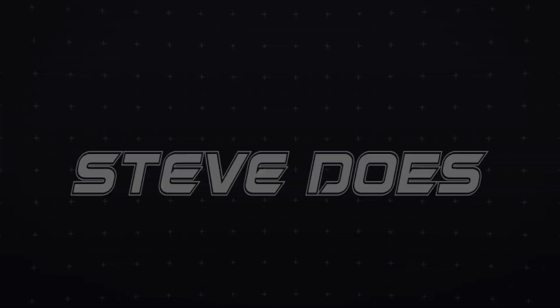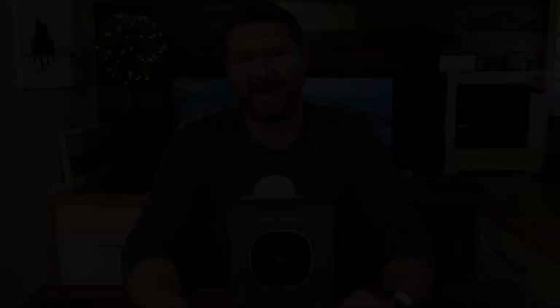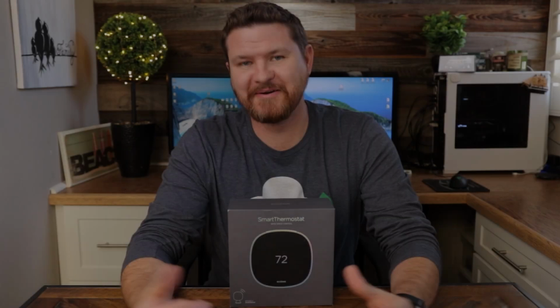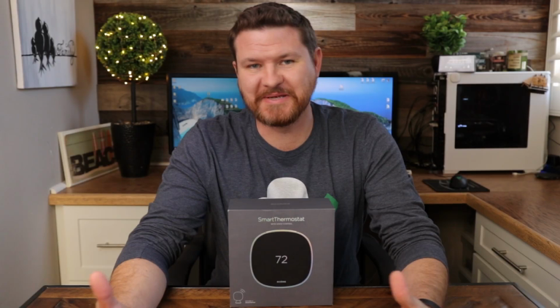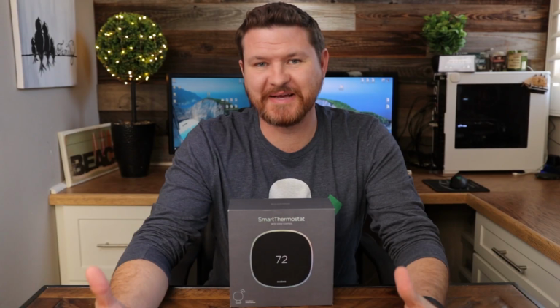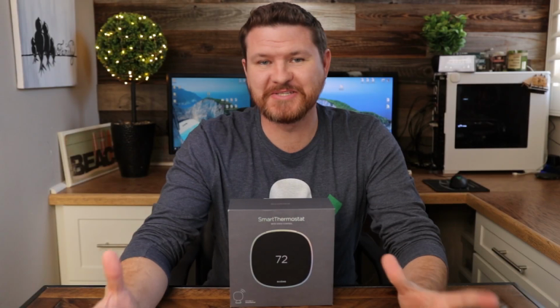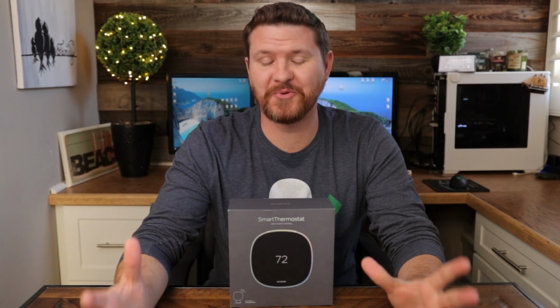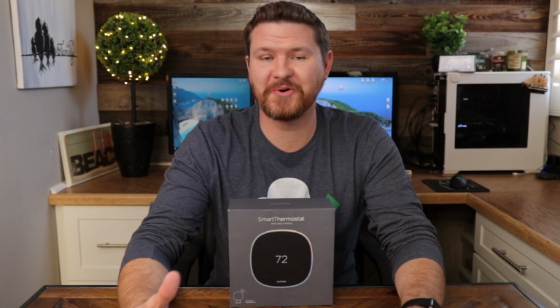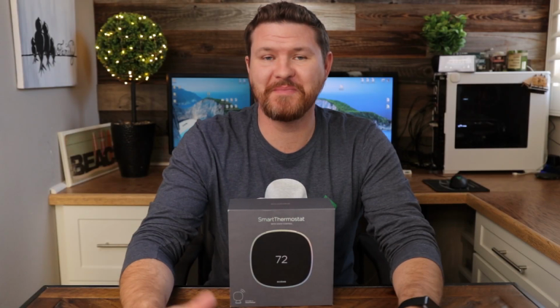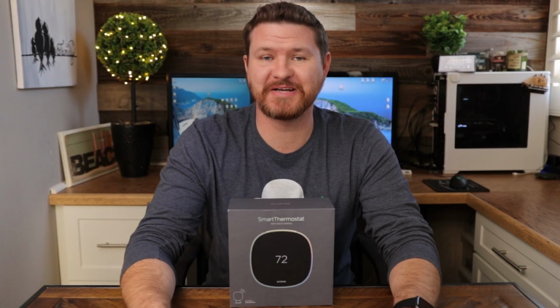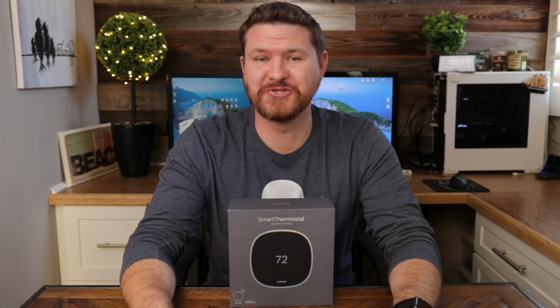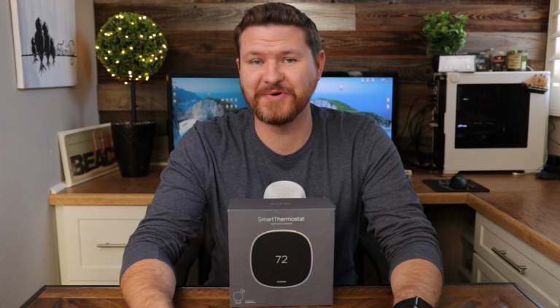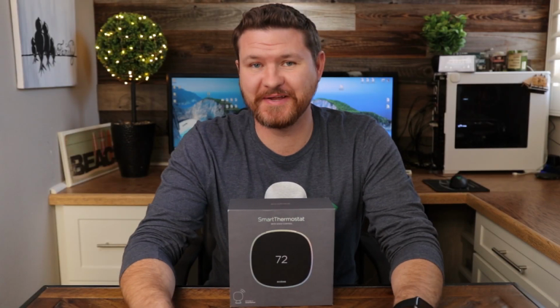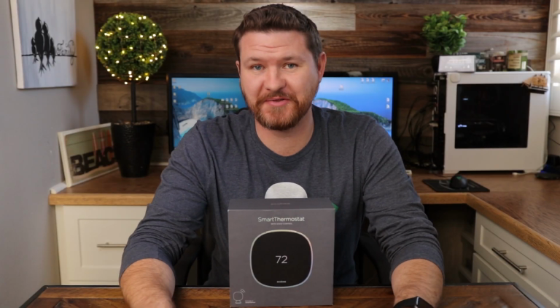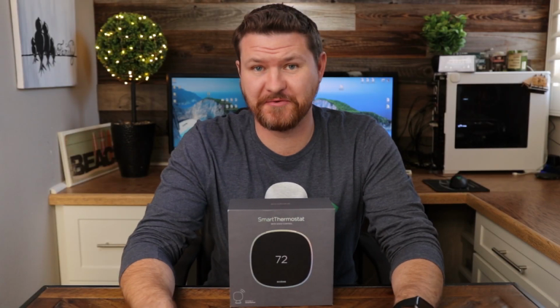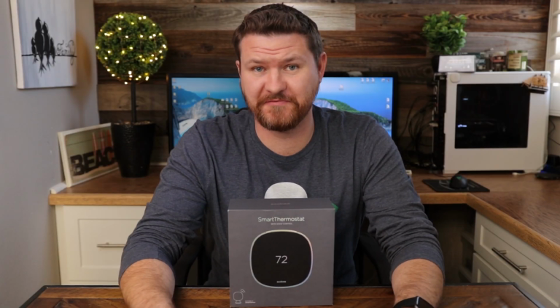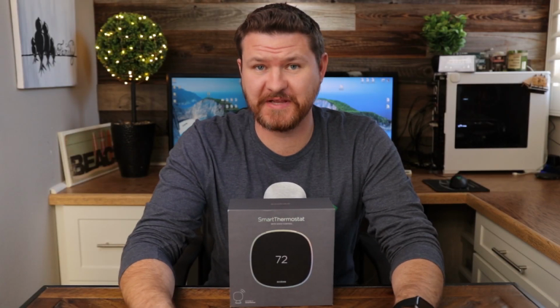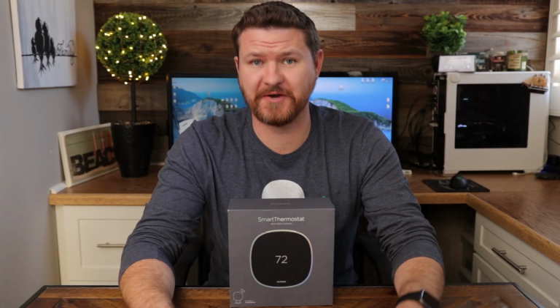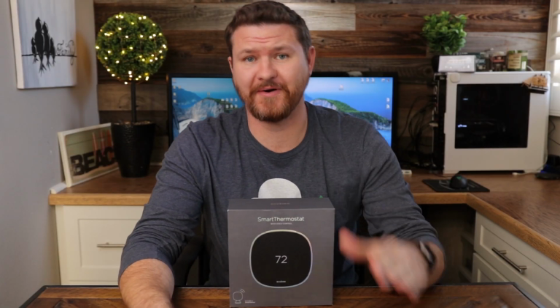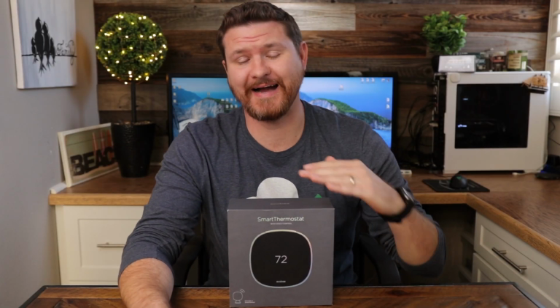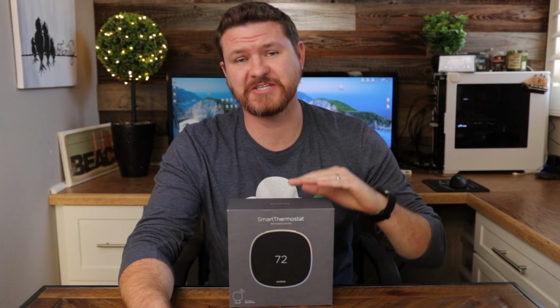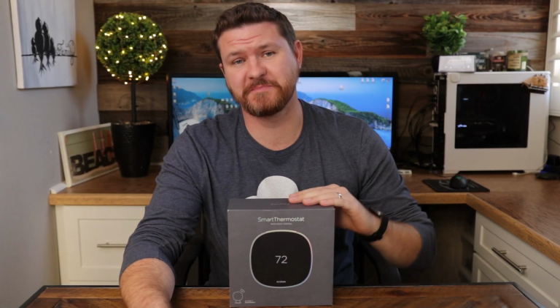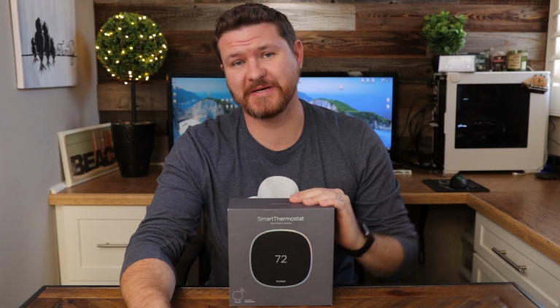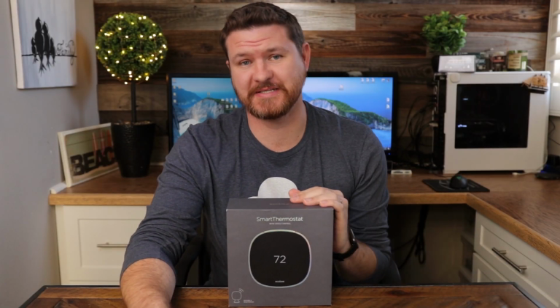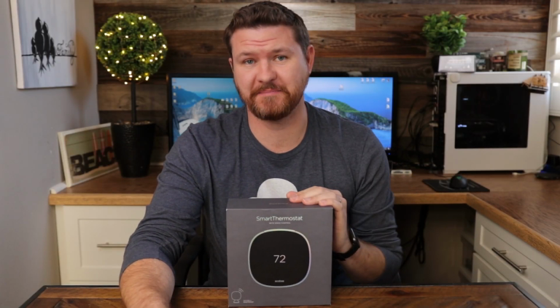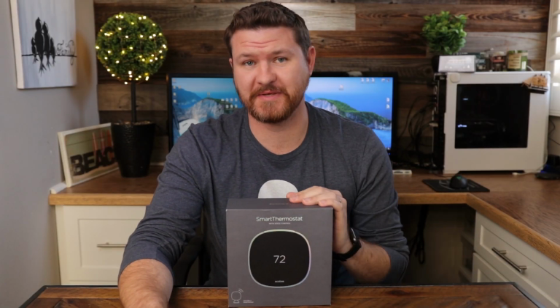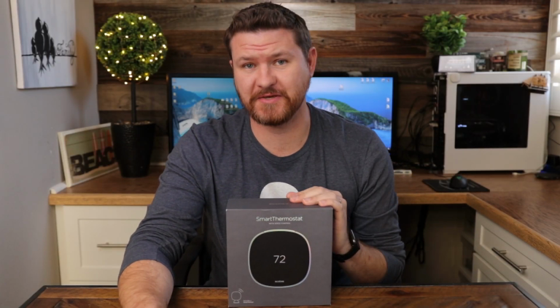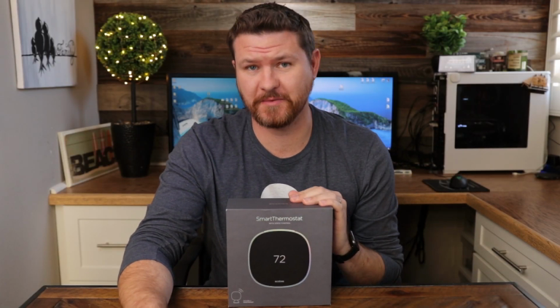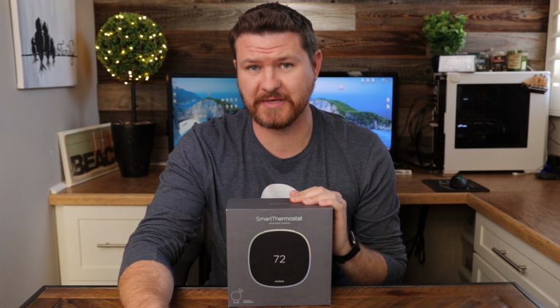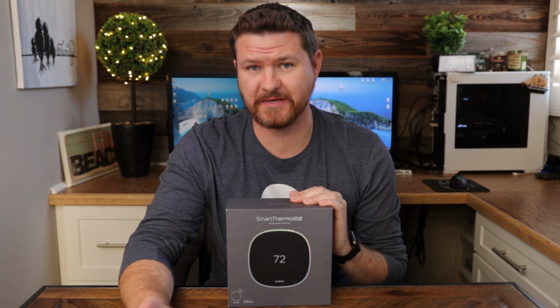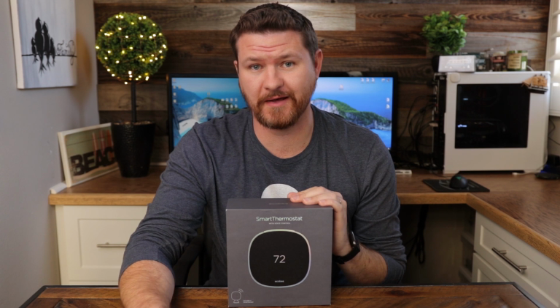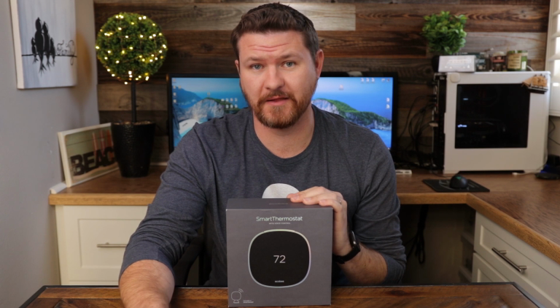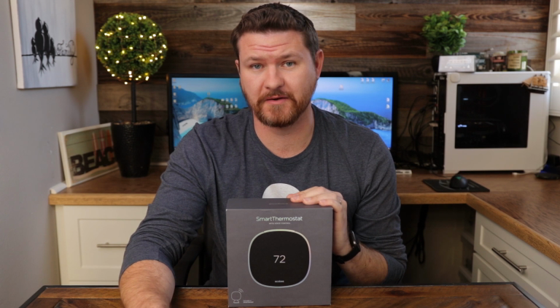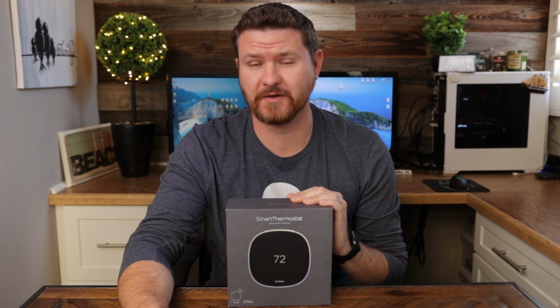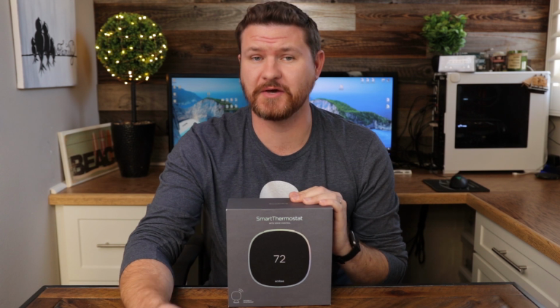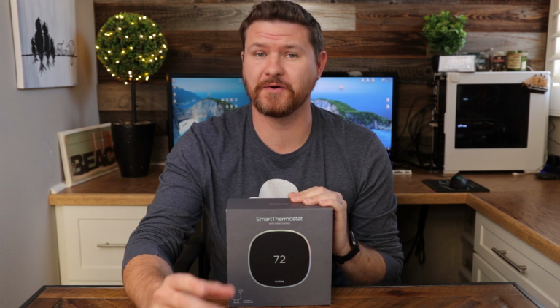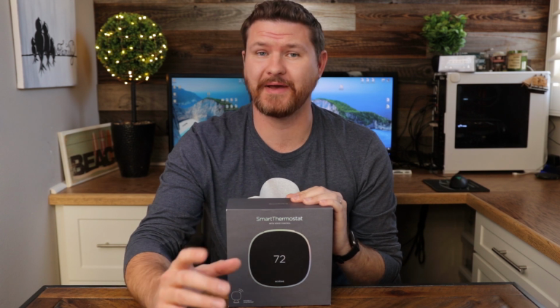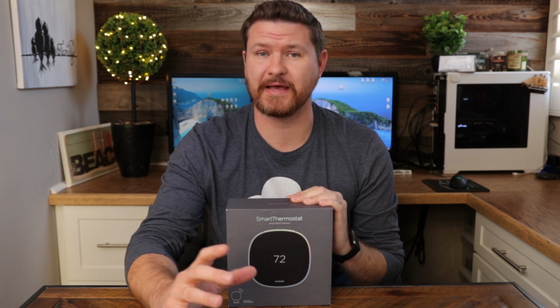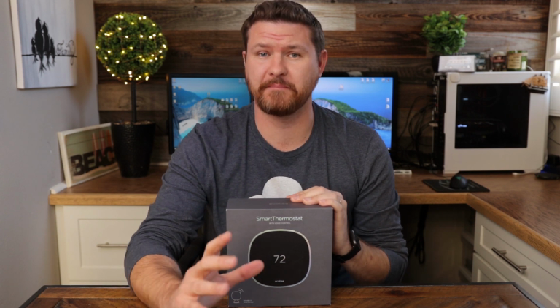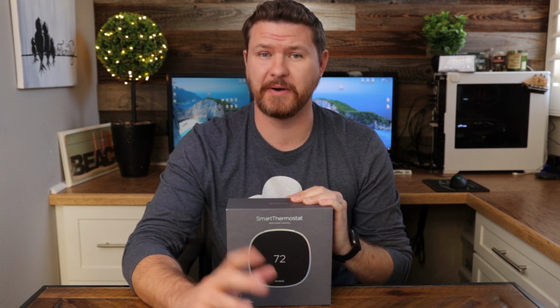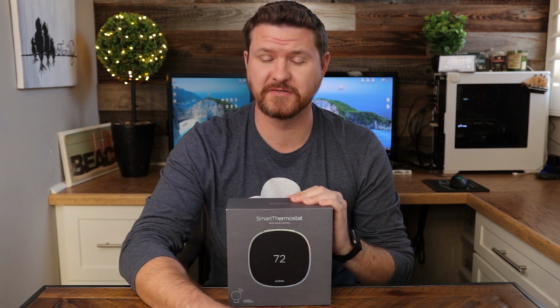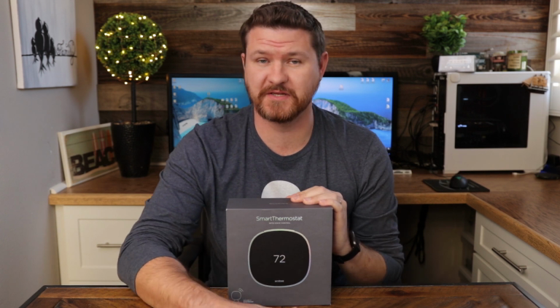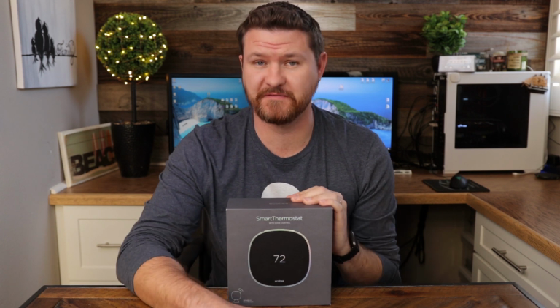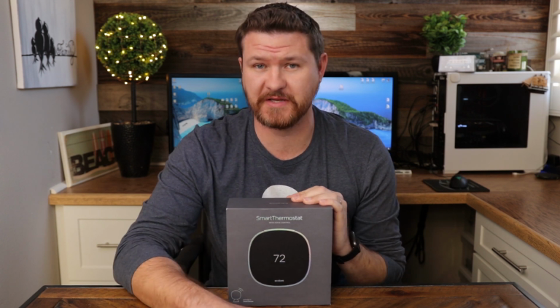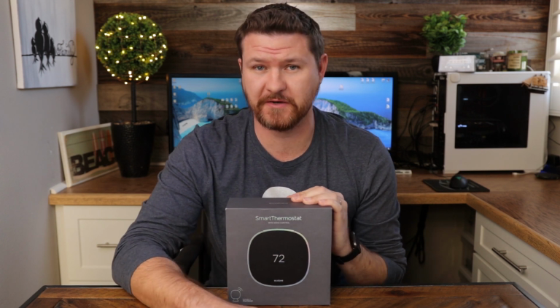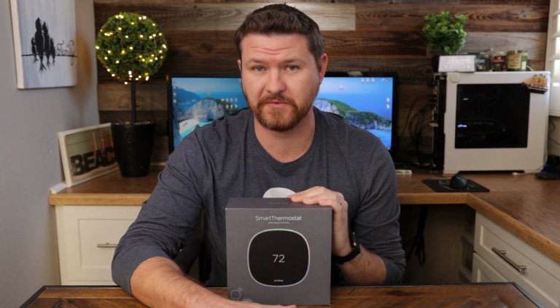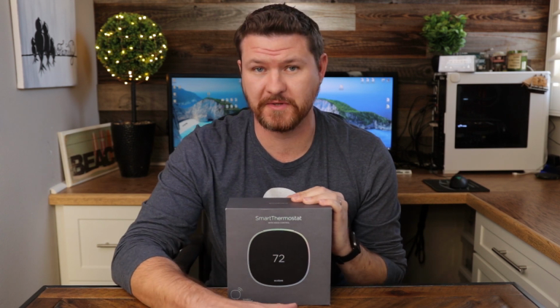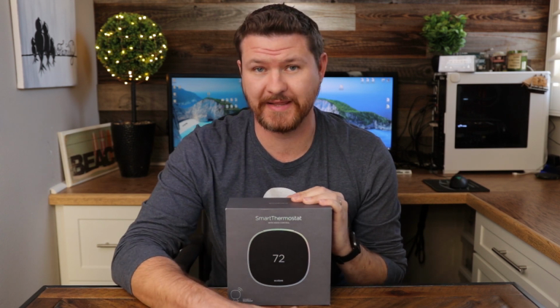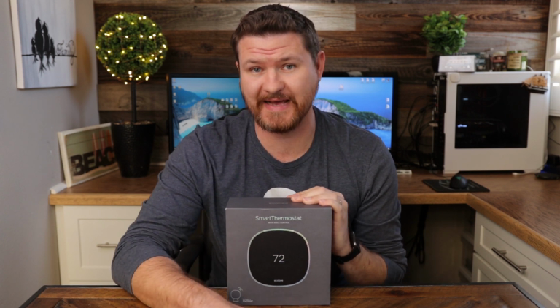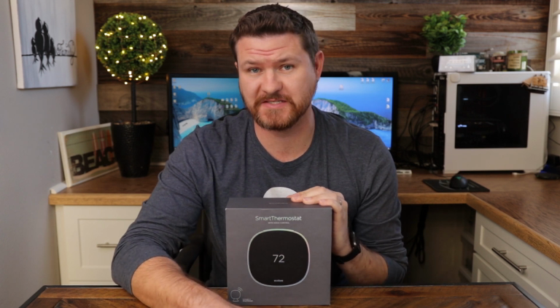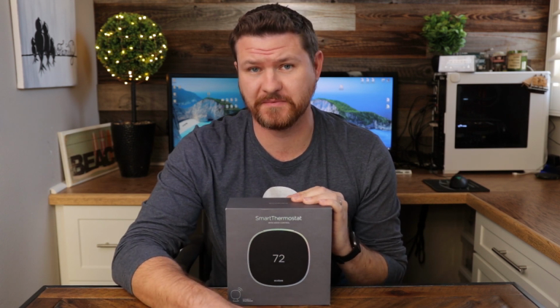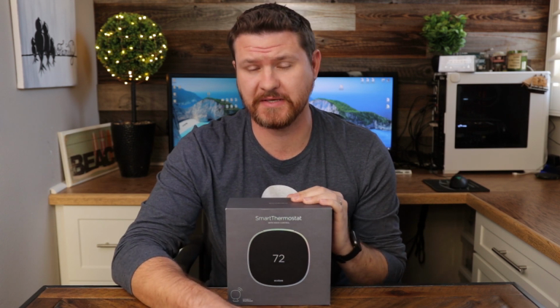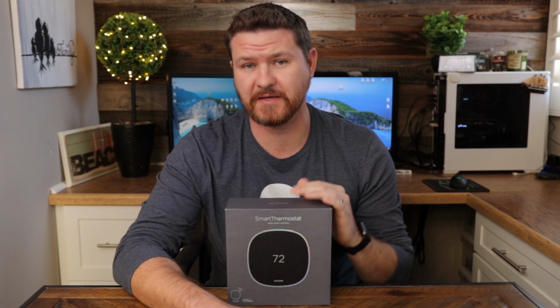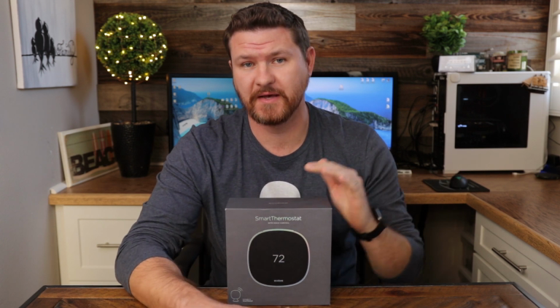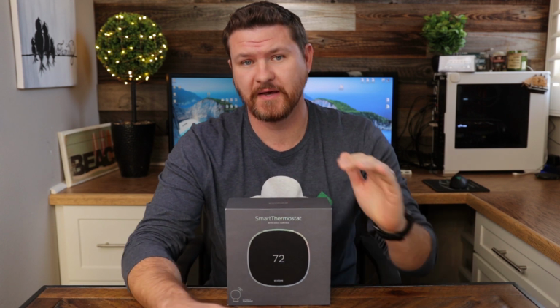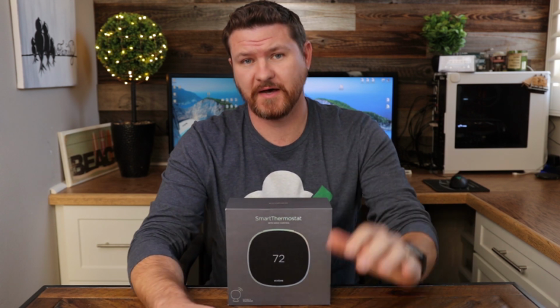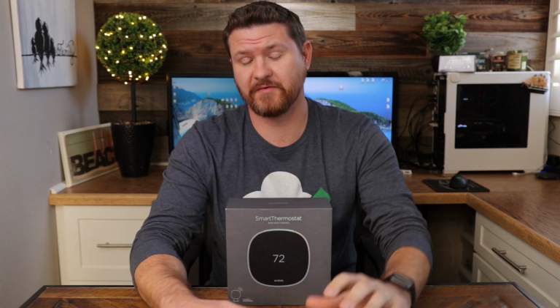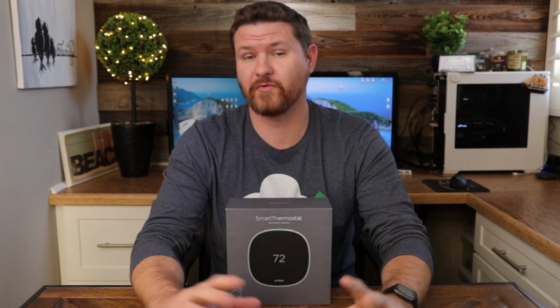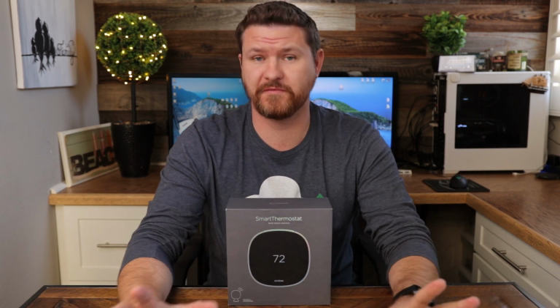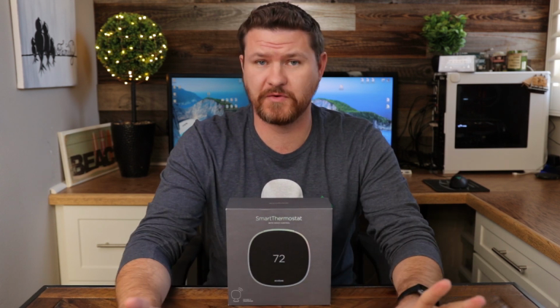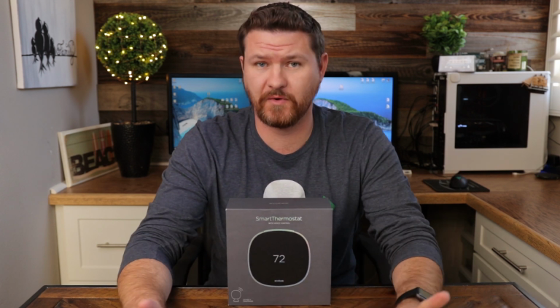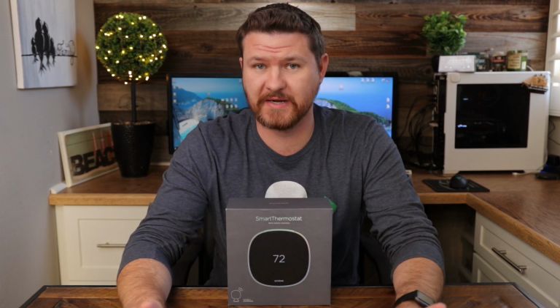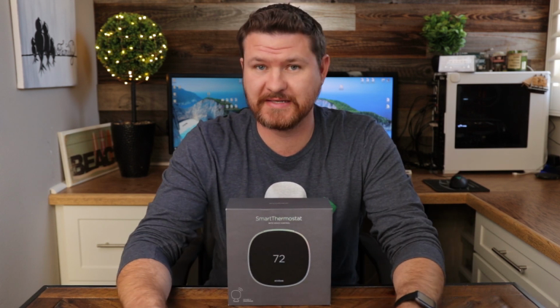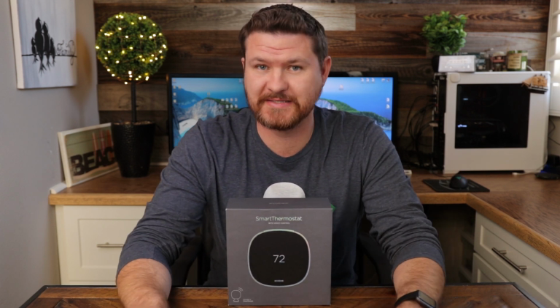Hey, what's up guys? Welcome back to another video. I just picked up the Ecobee not long ago and posted a video last week with a review on it.